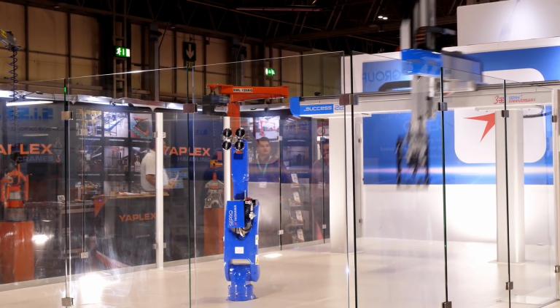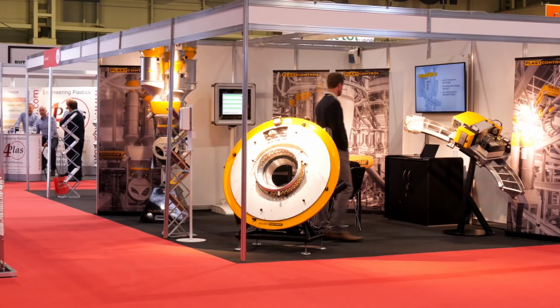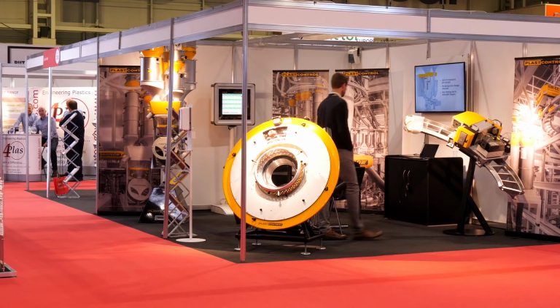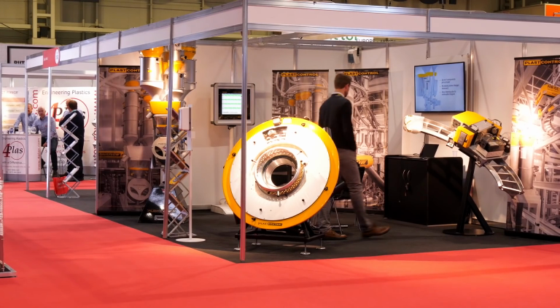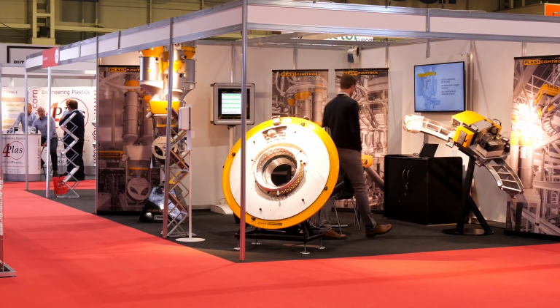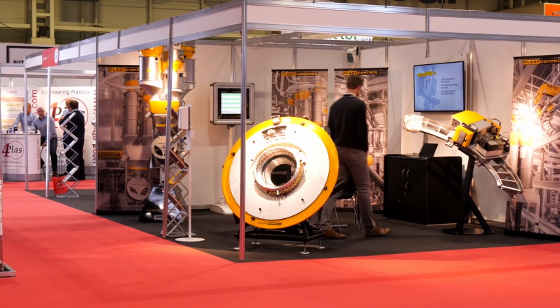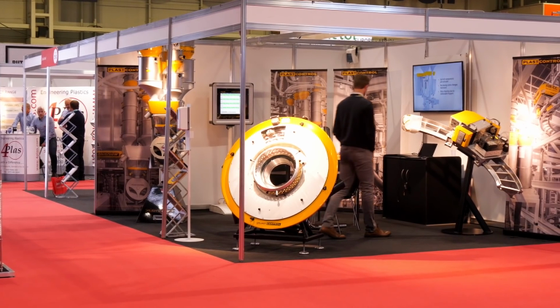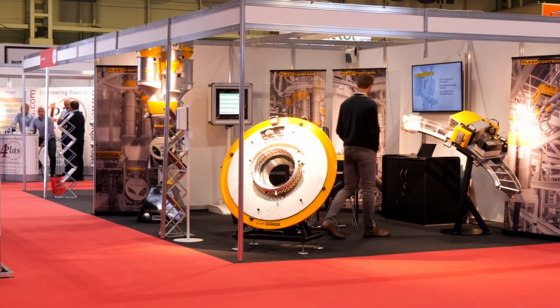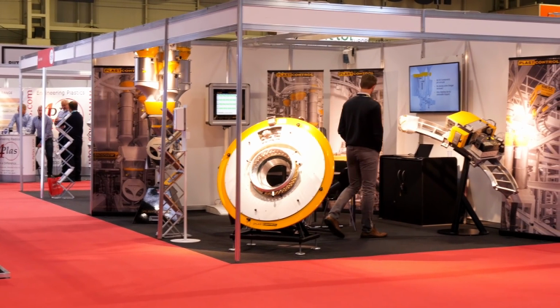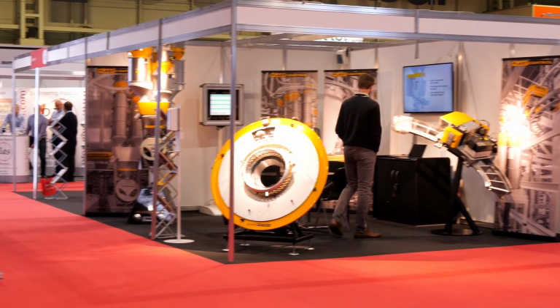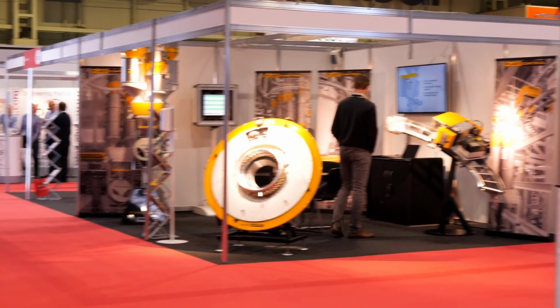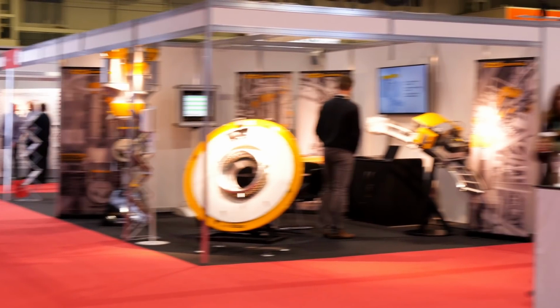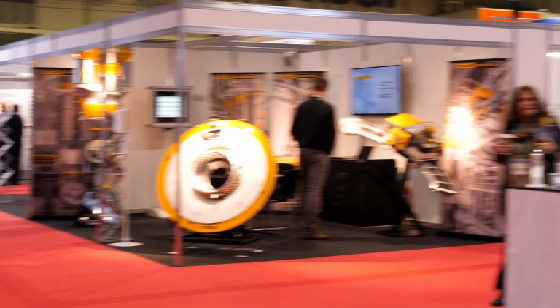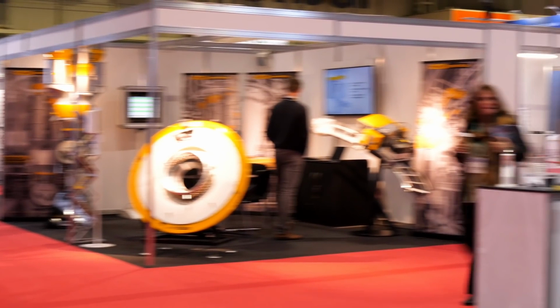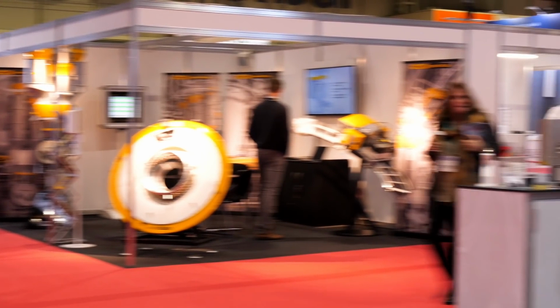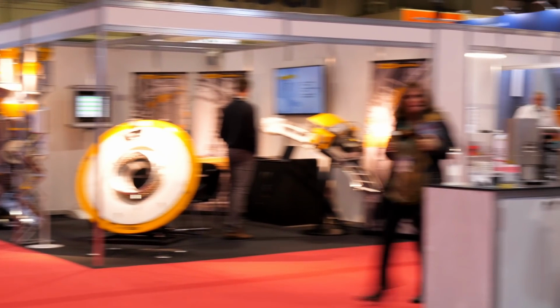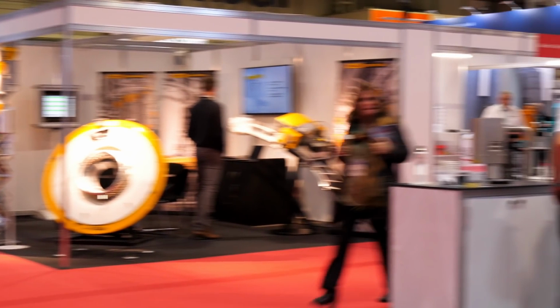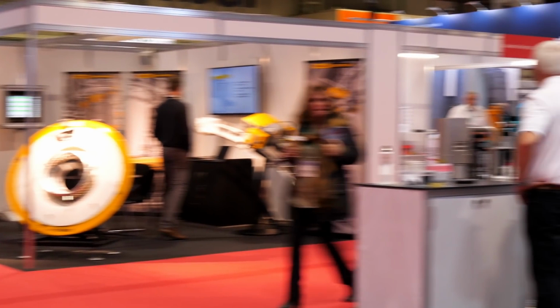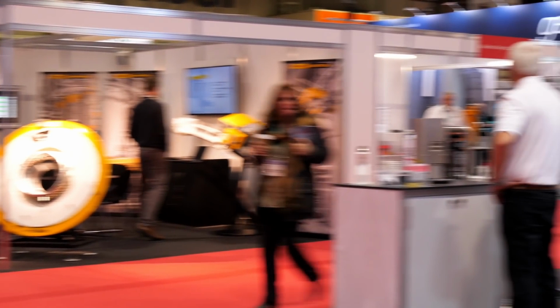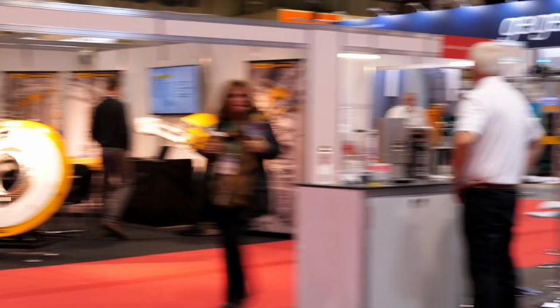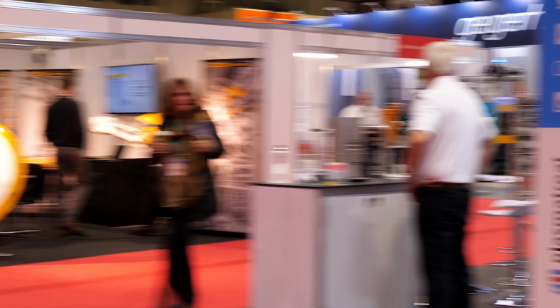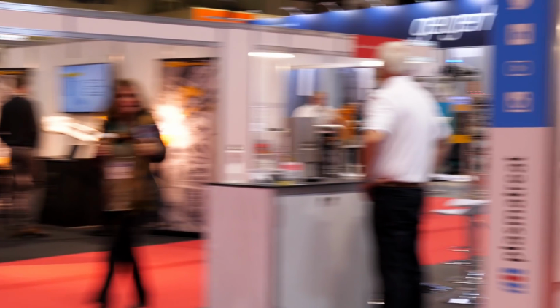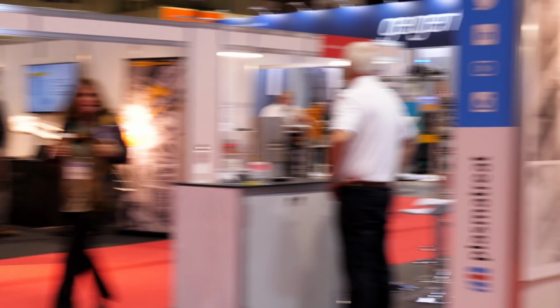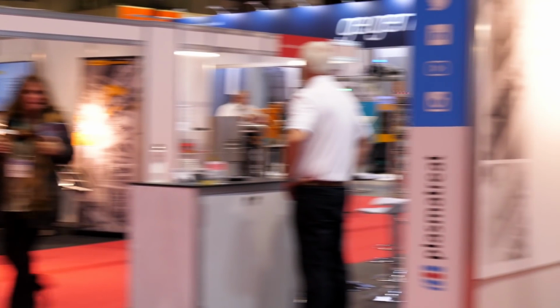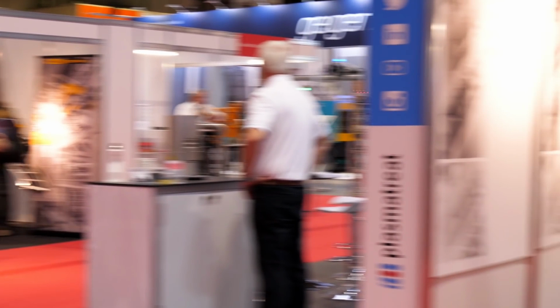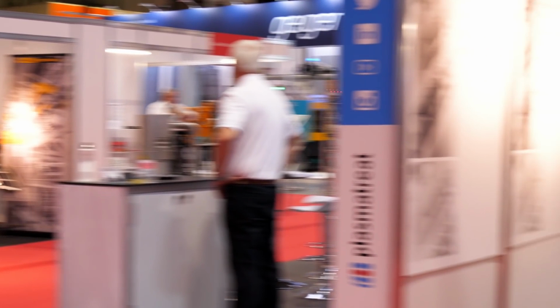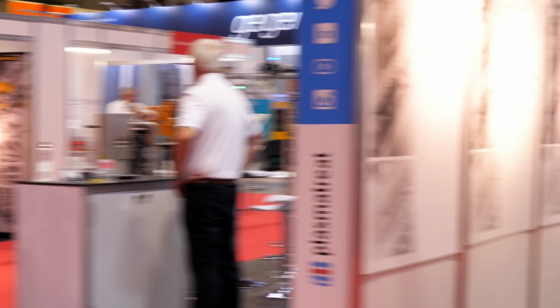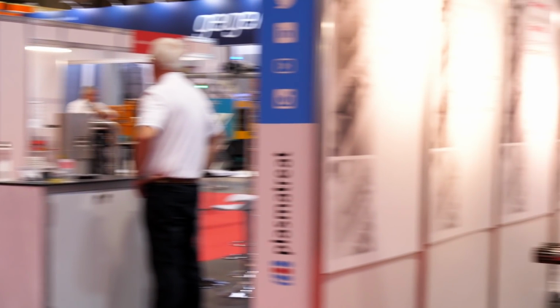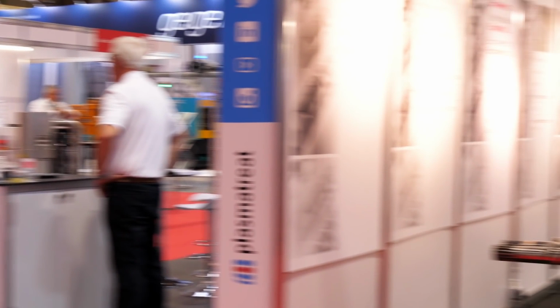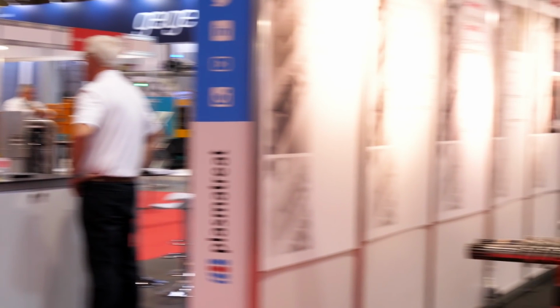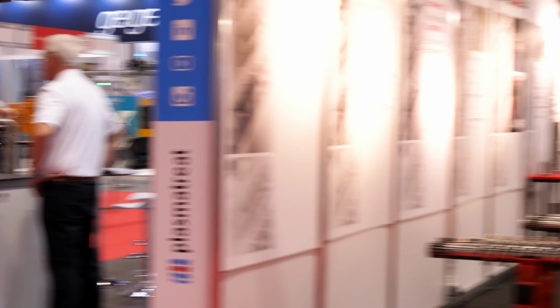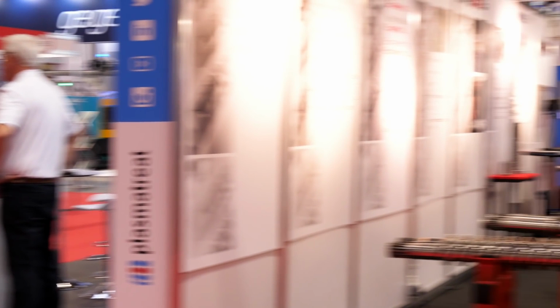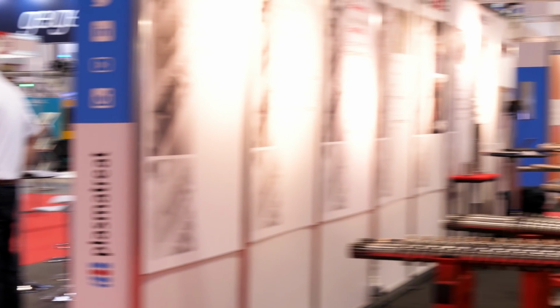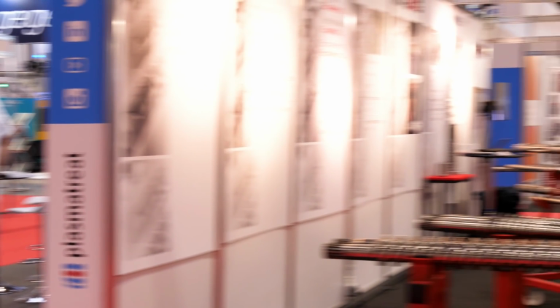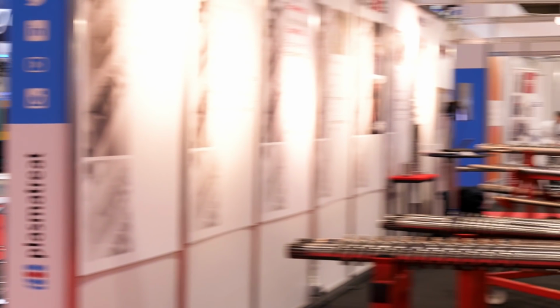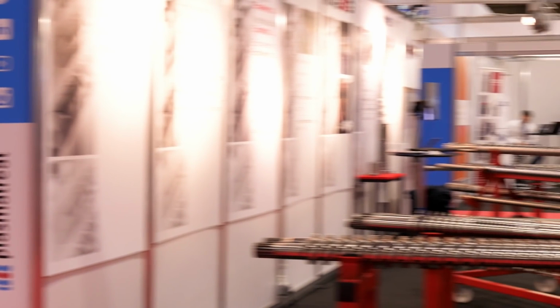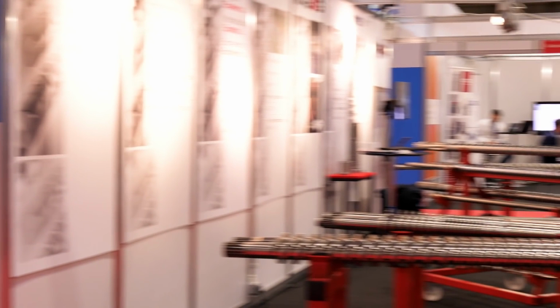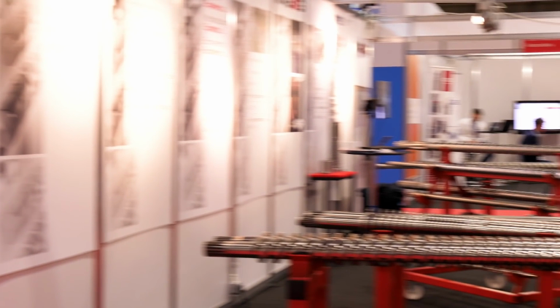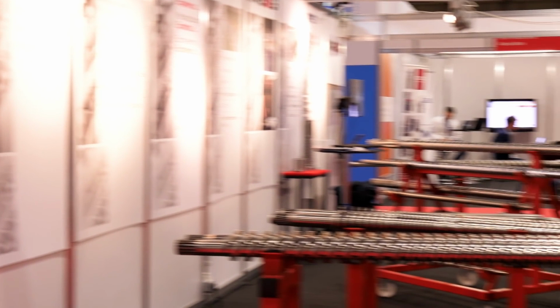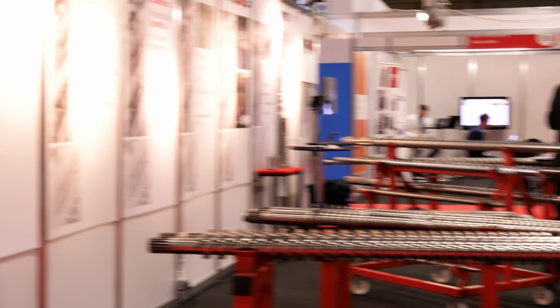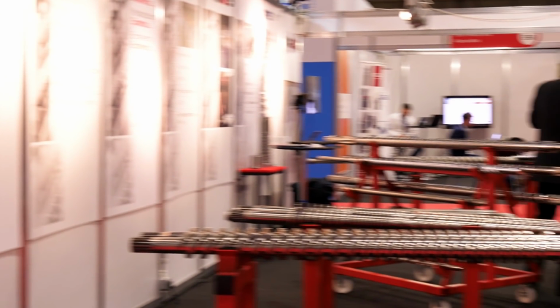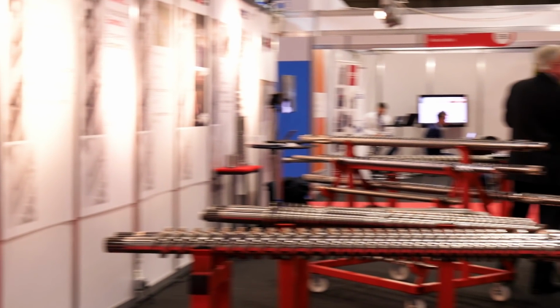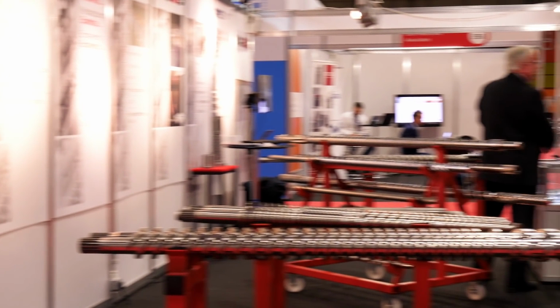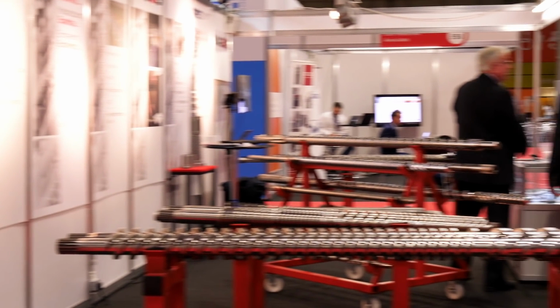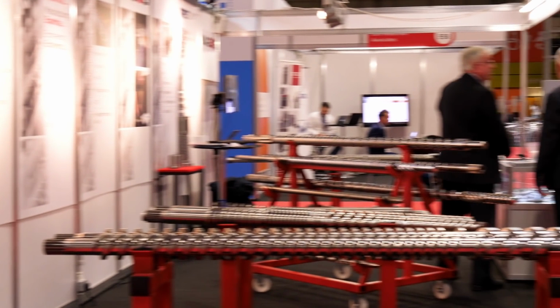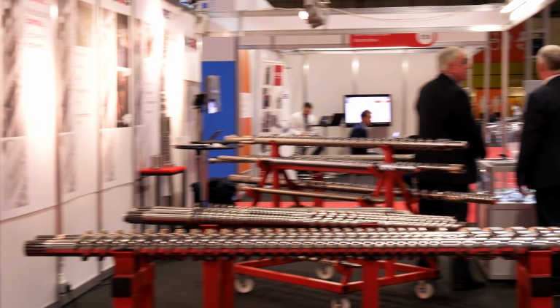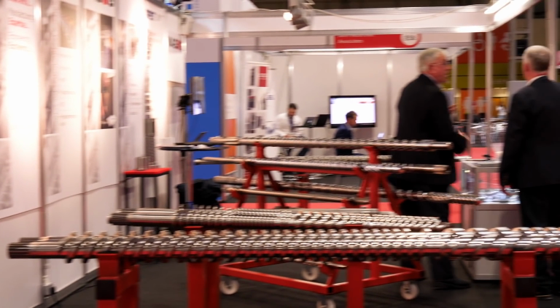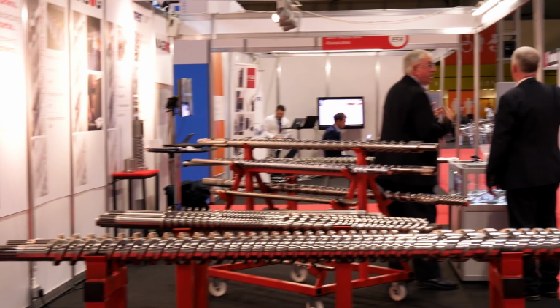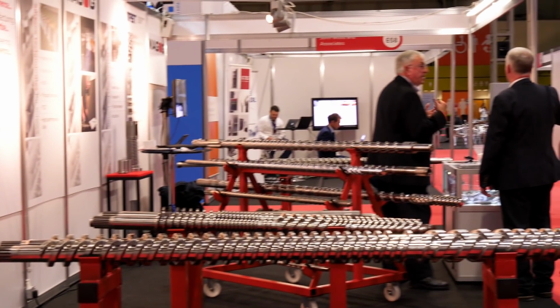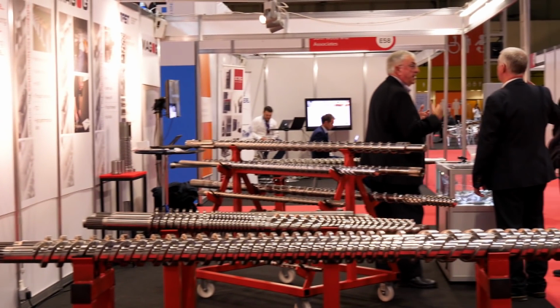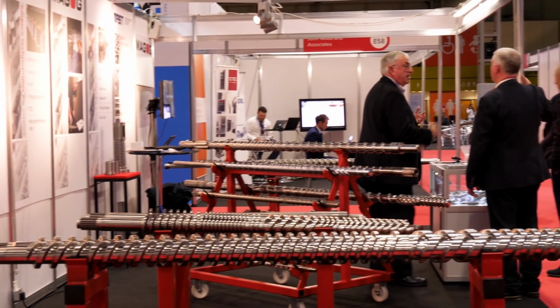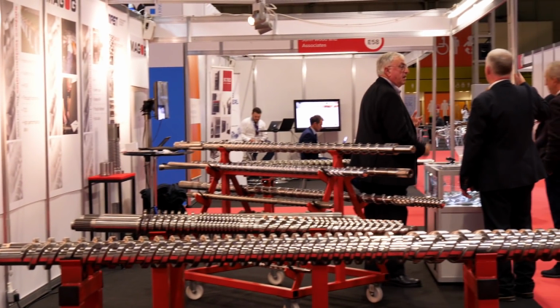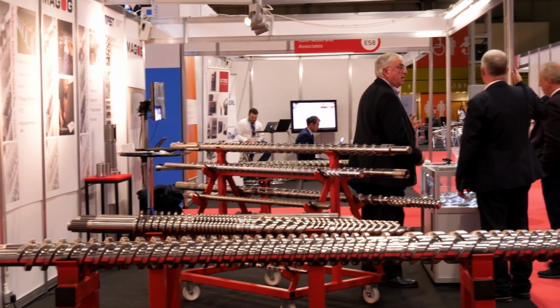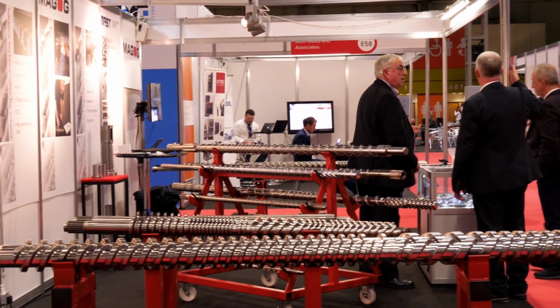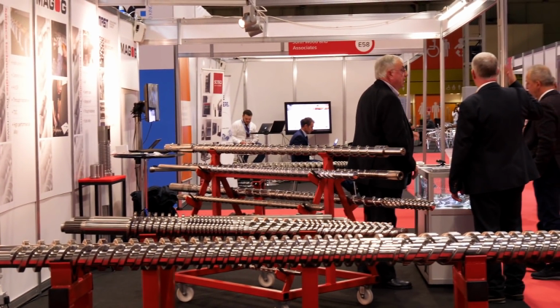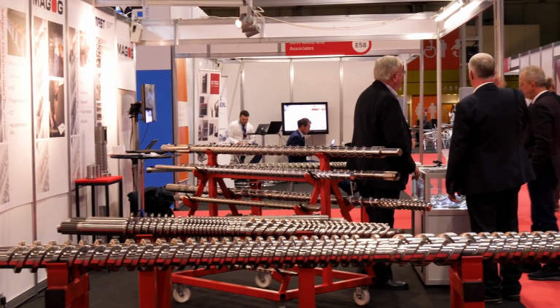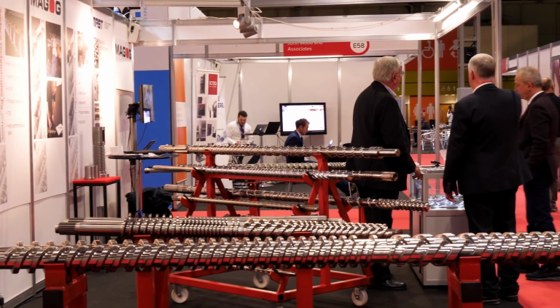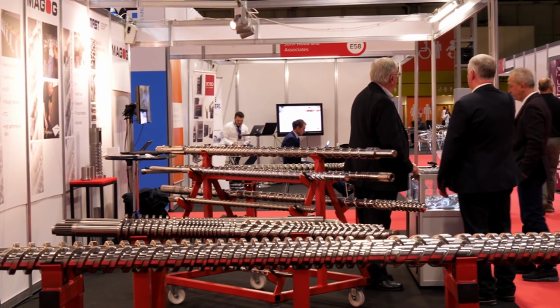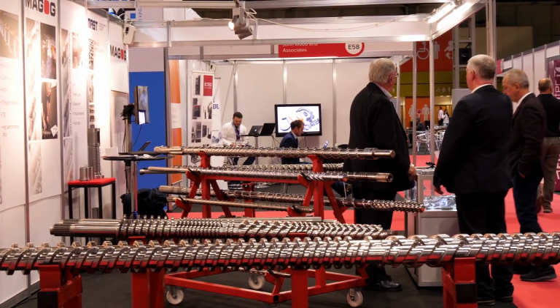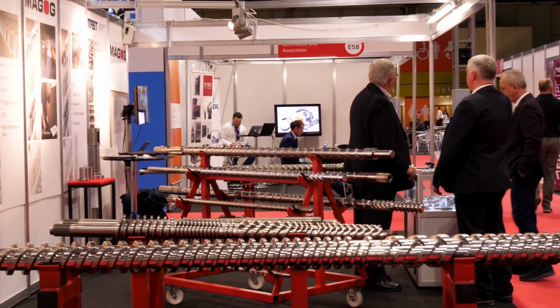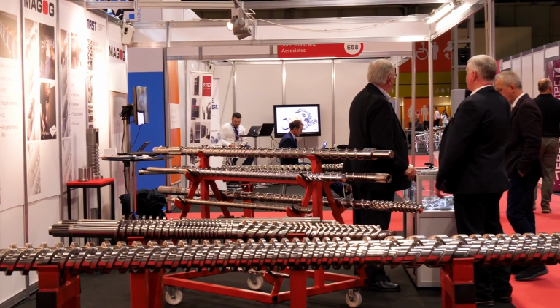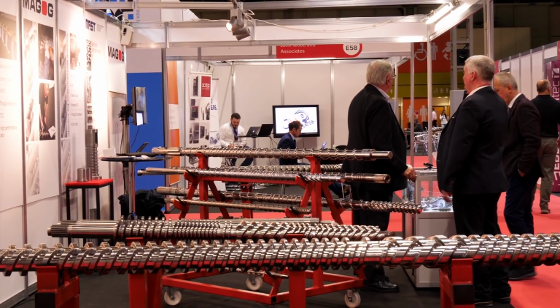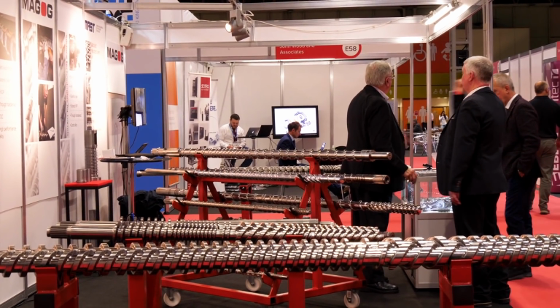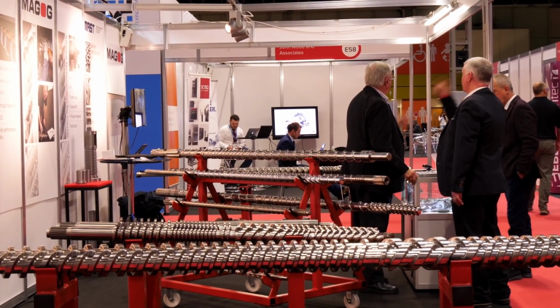There were also exhibitors with some extremely specialised and high-tolerance components, including these giant screws.